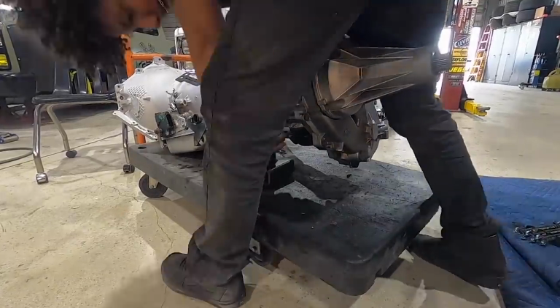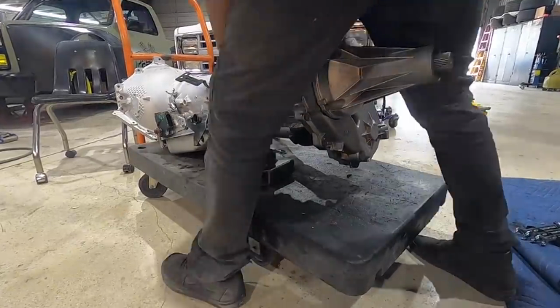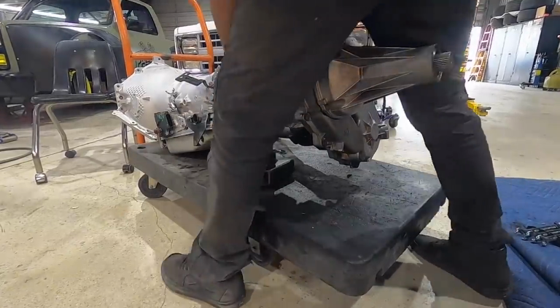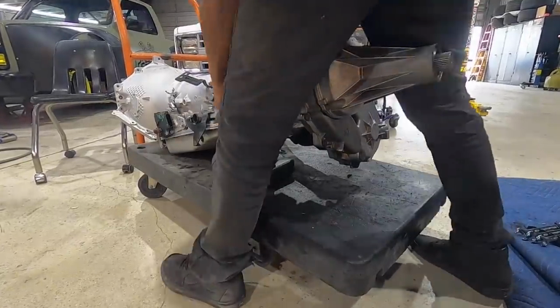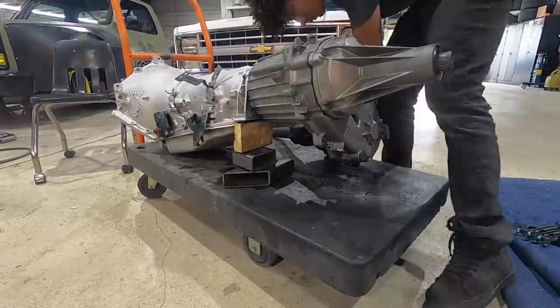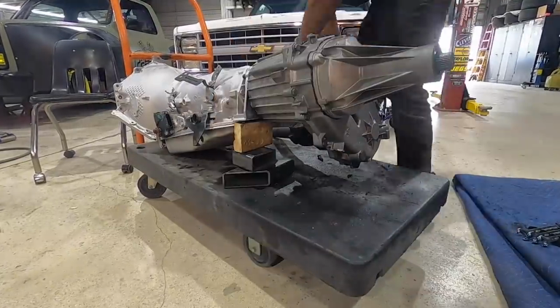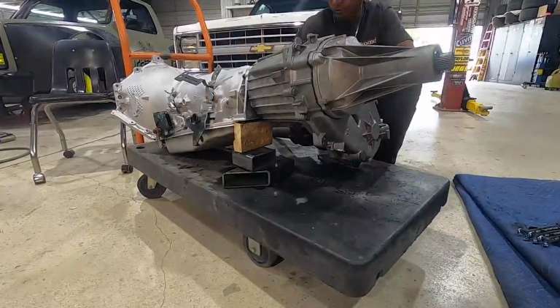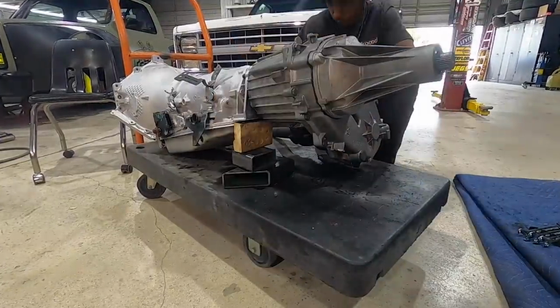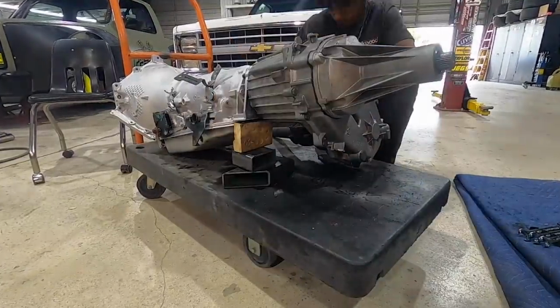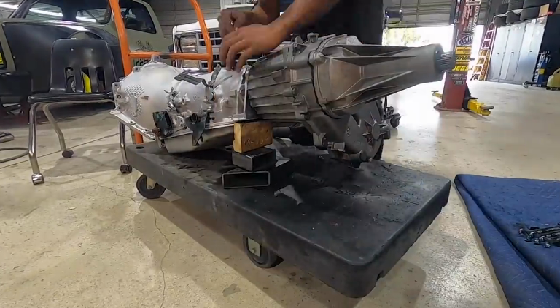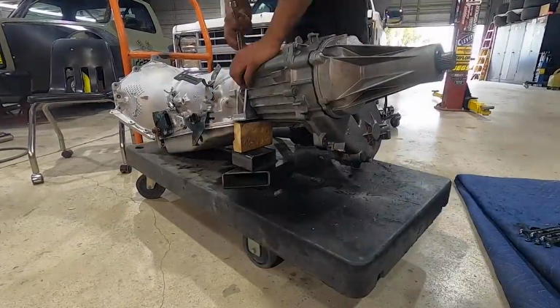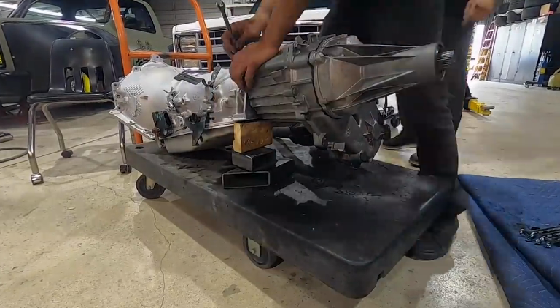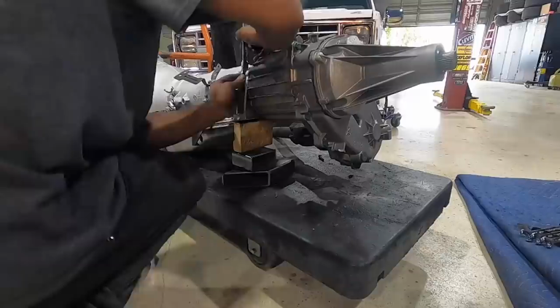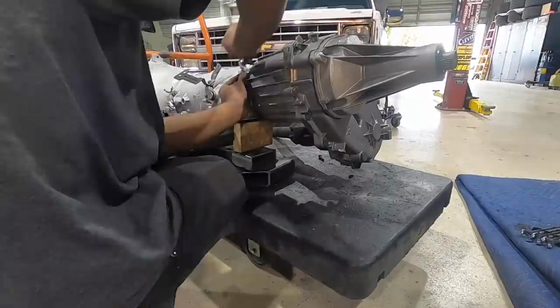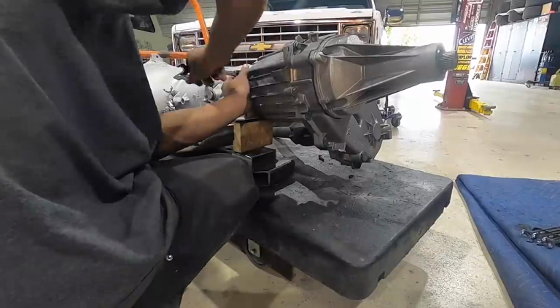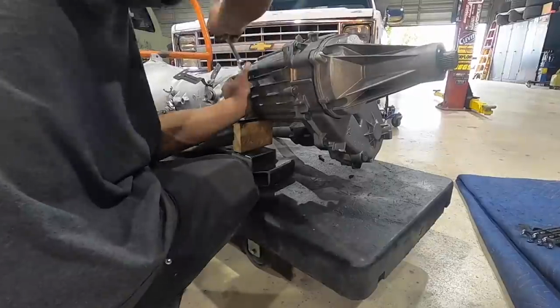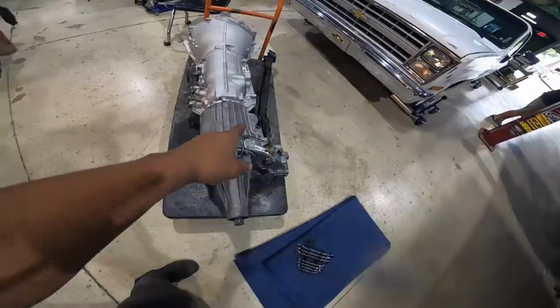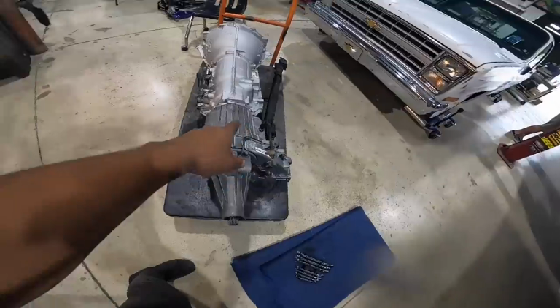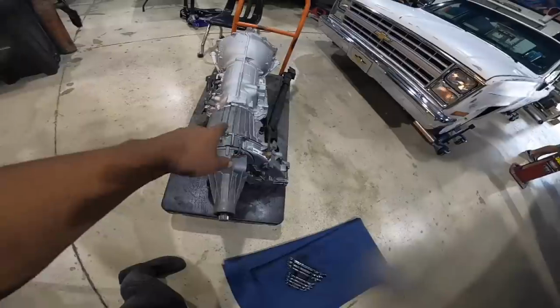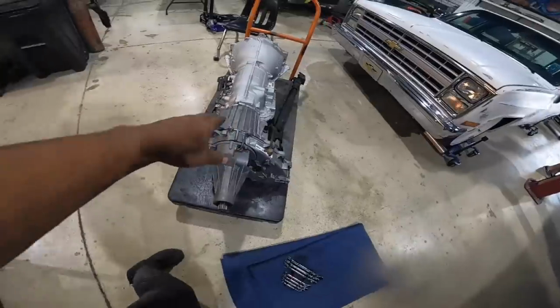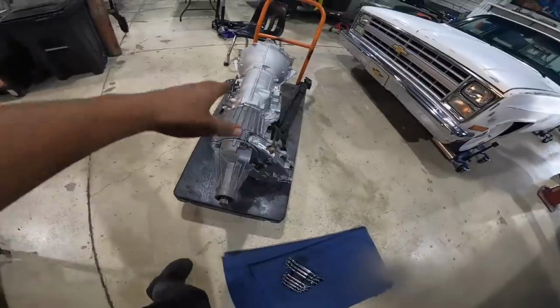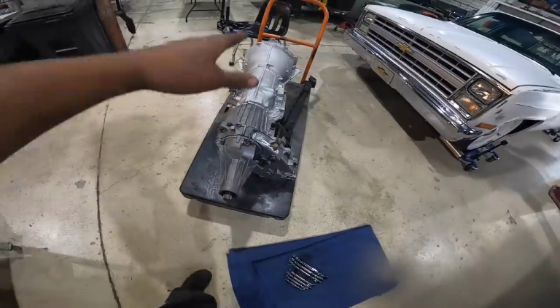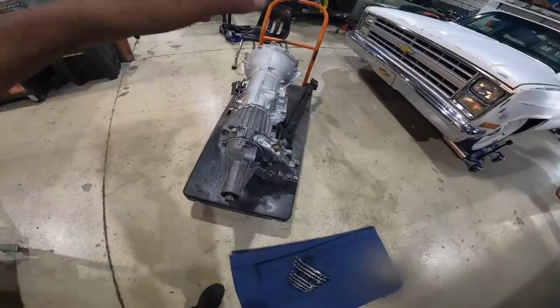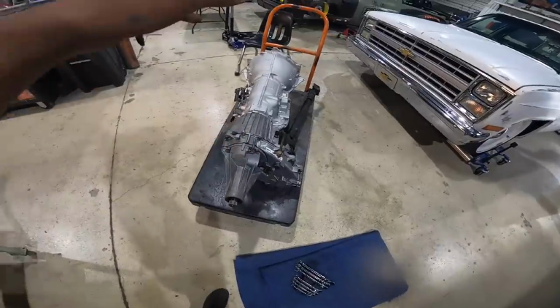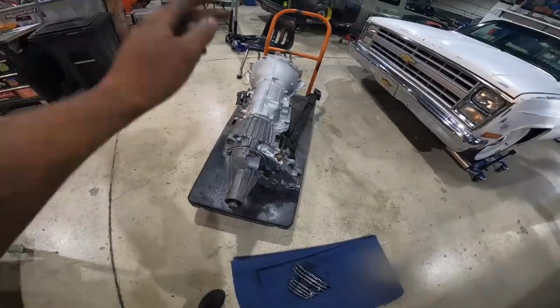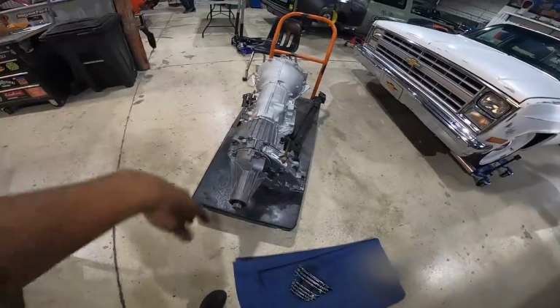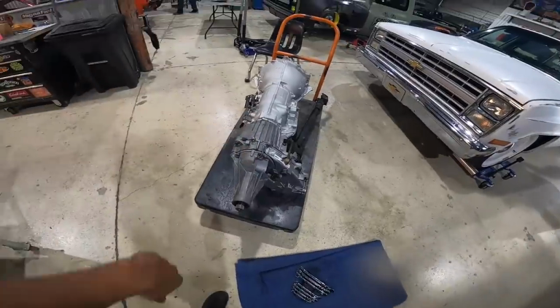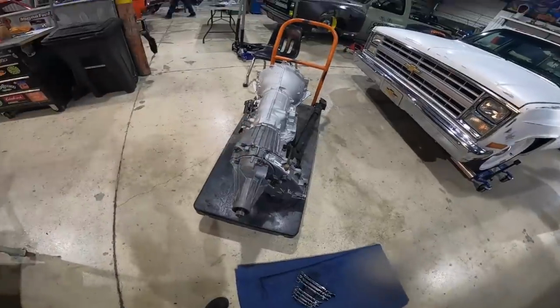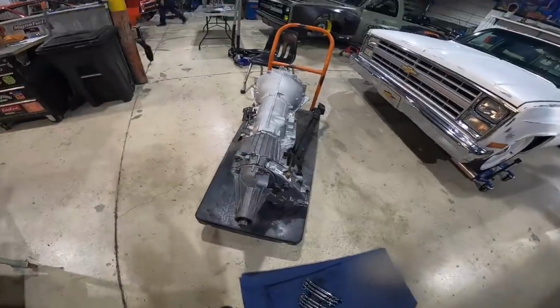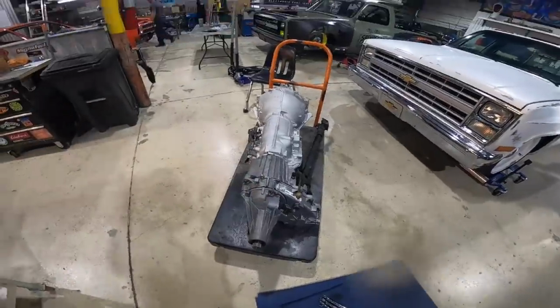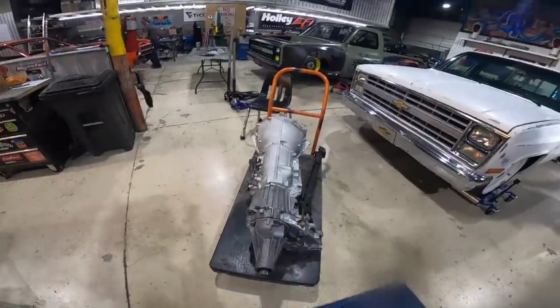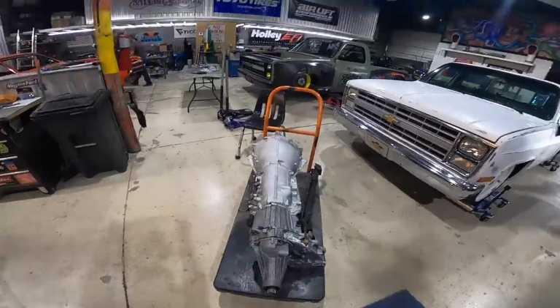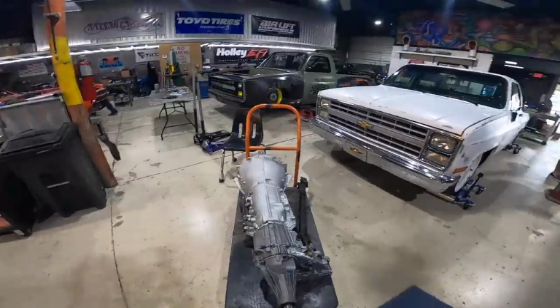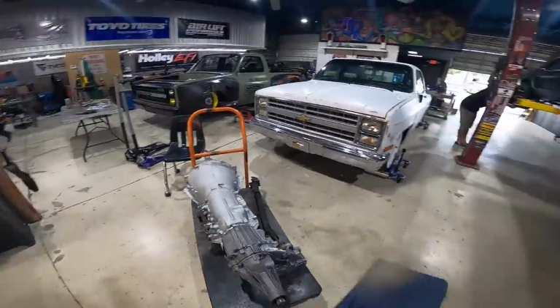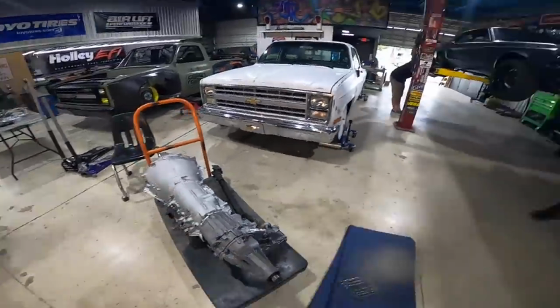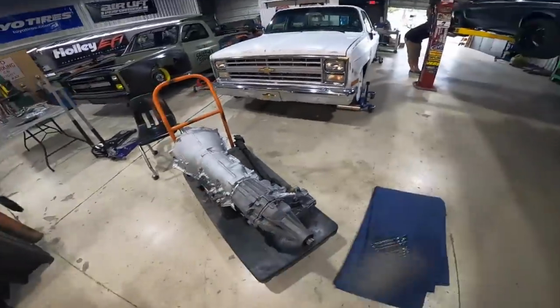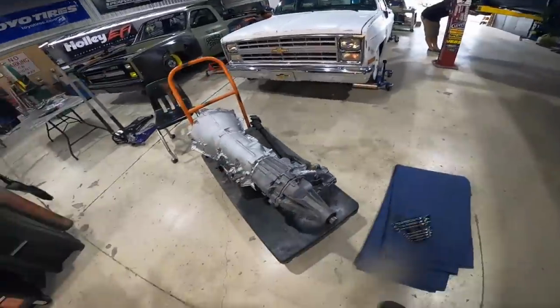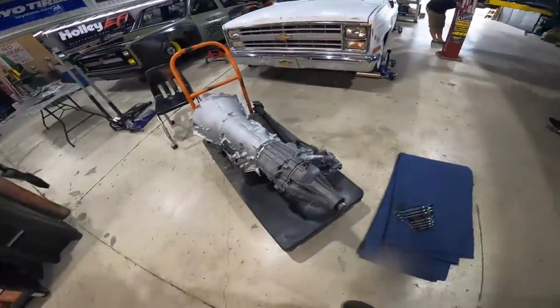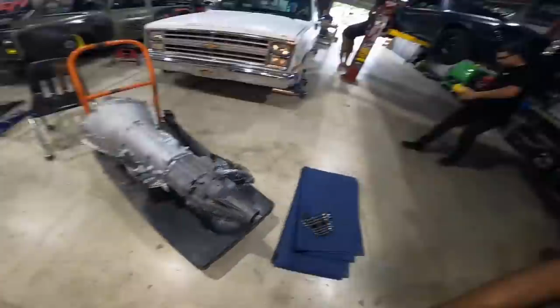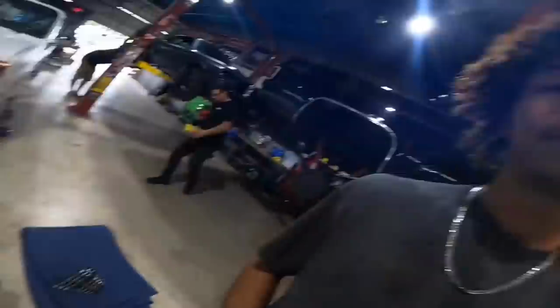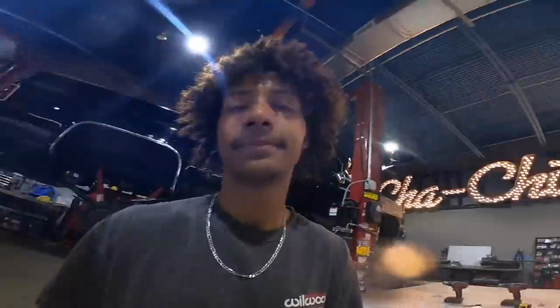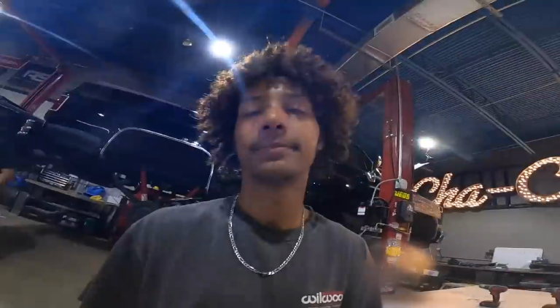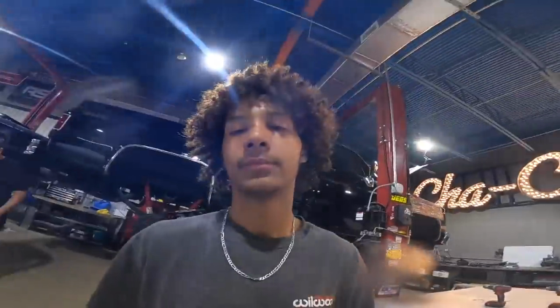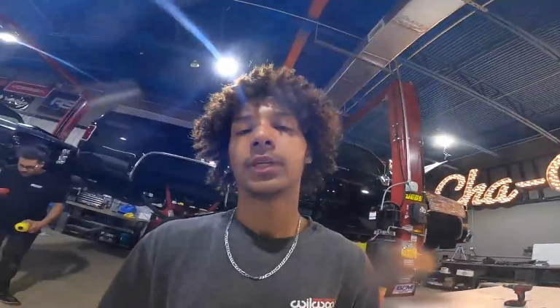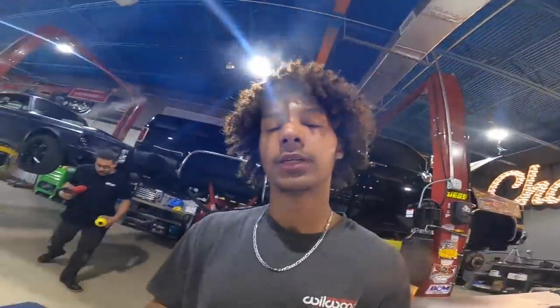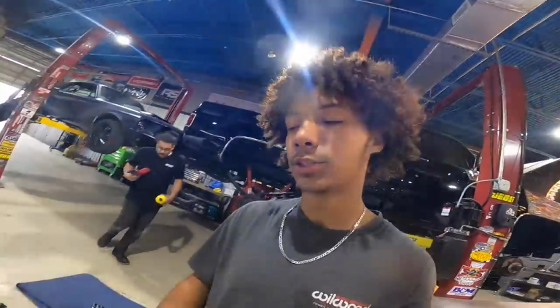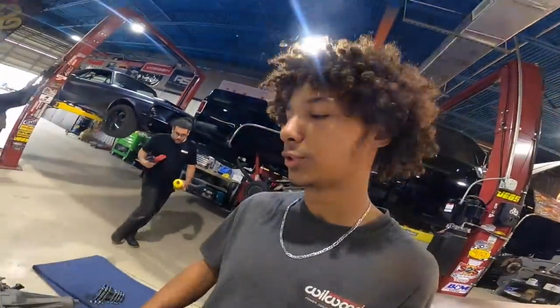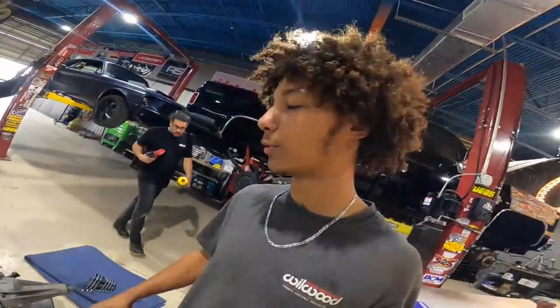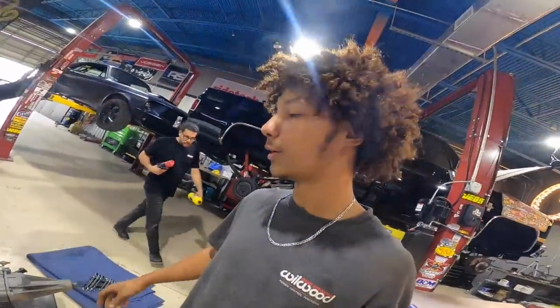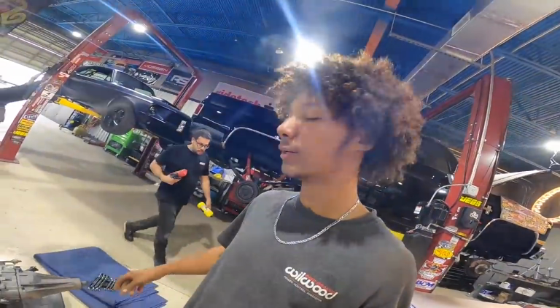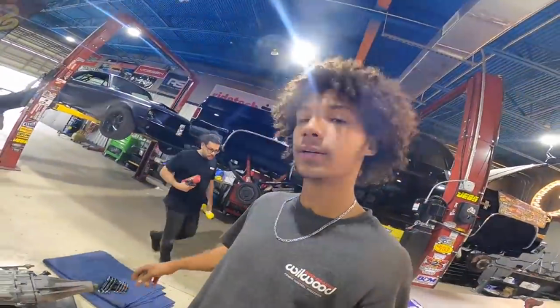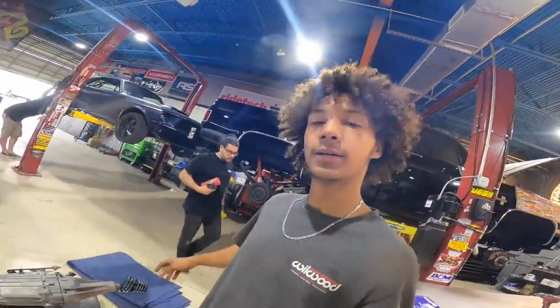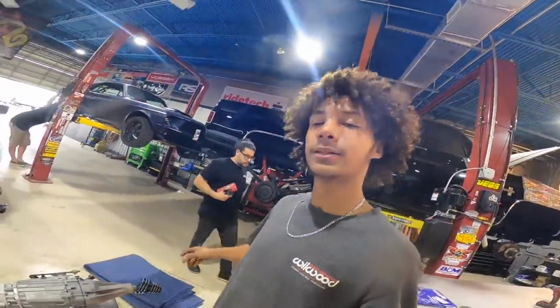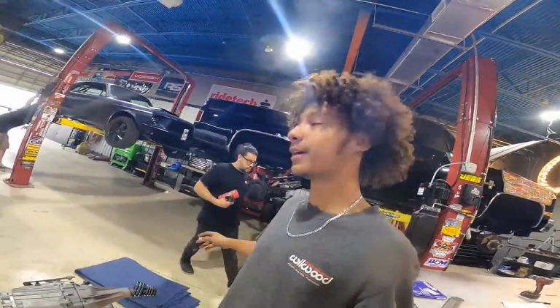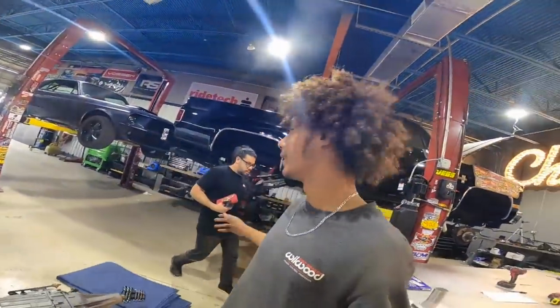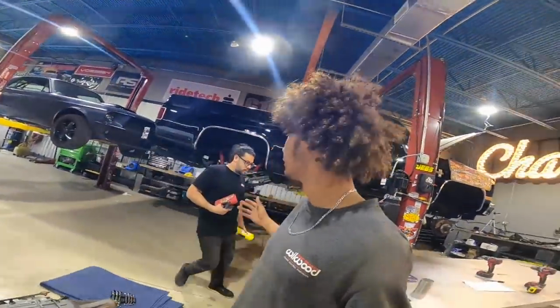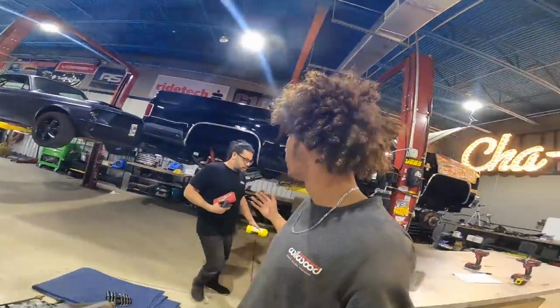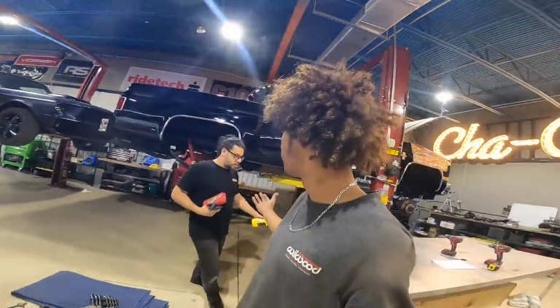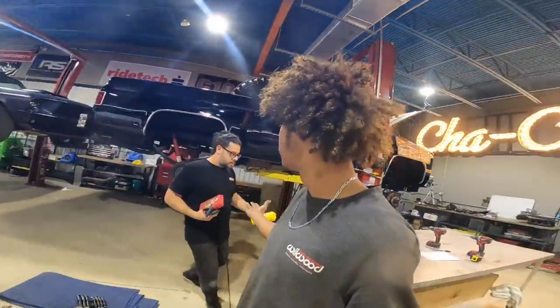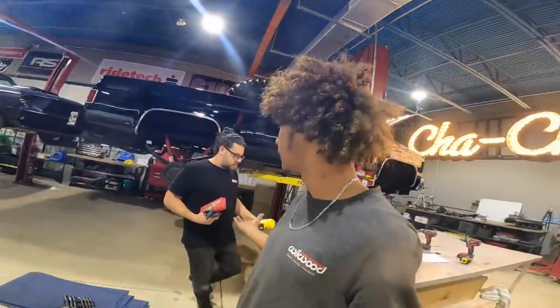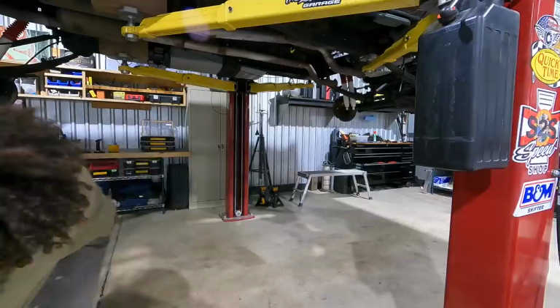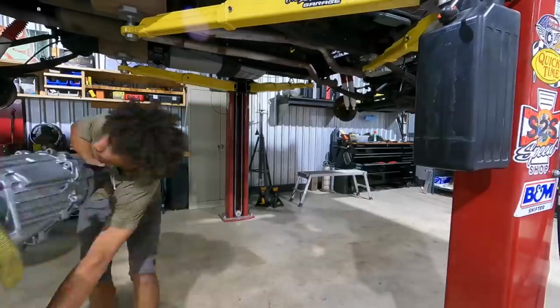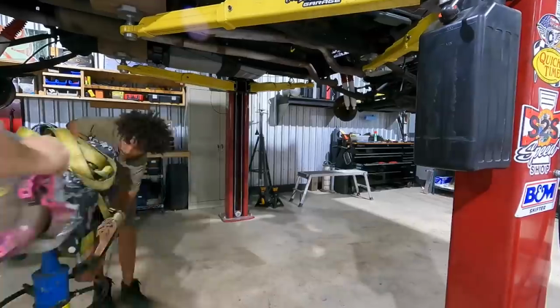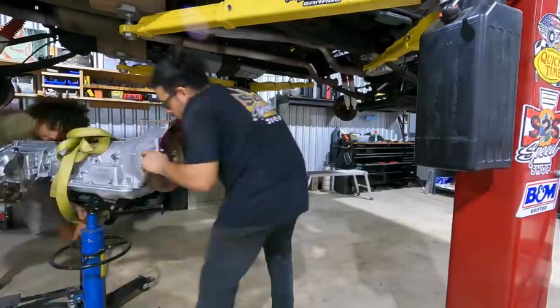Got the transfer case all bolted up to the transmission and she's ready to hand off to Andrew.